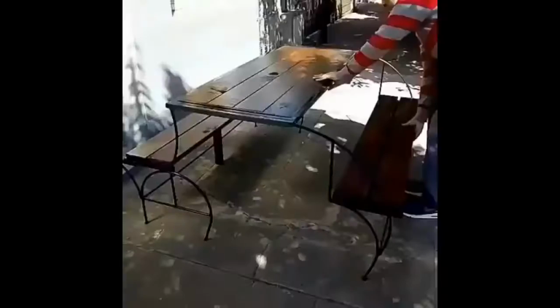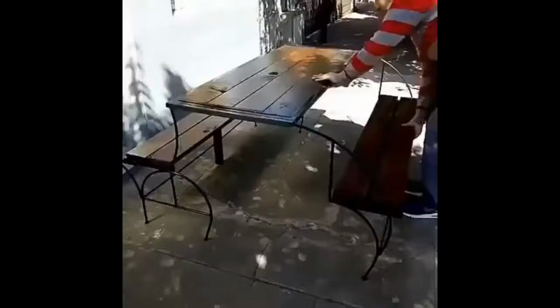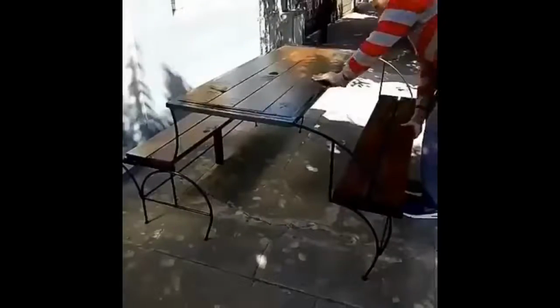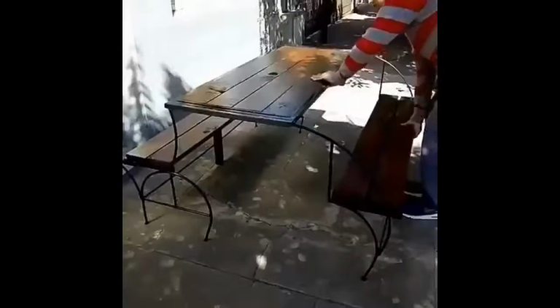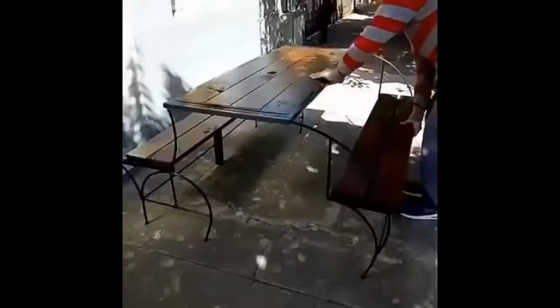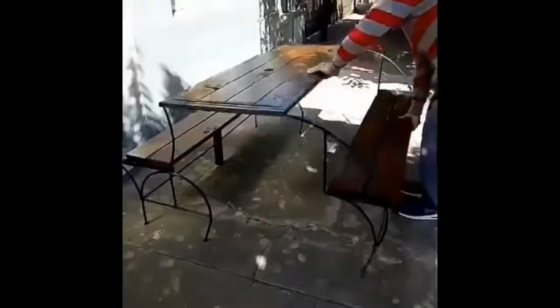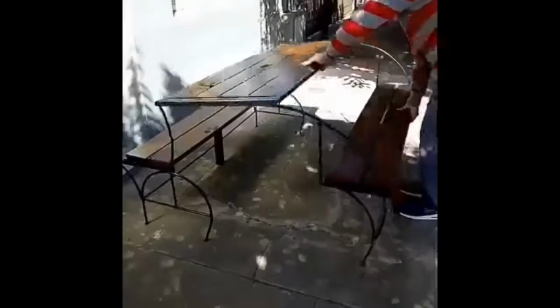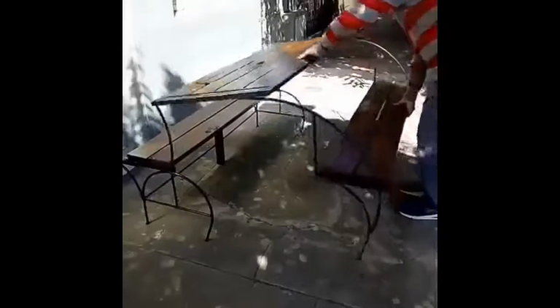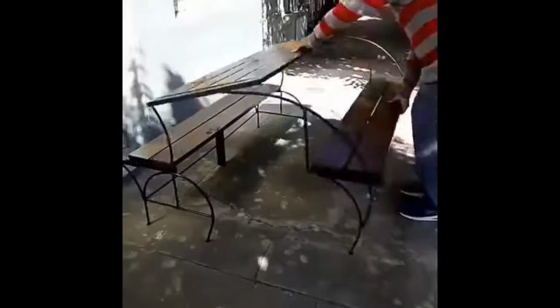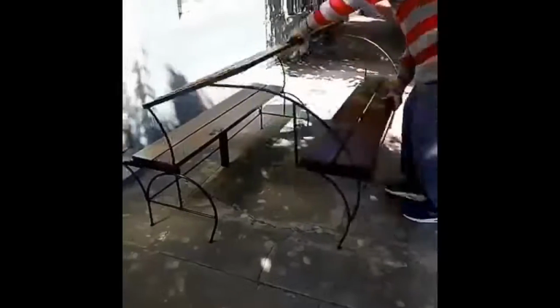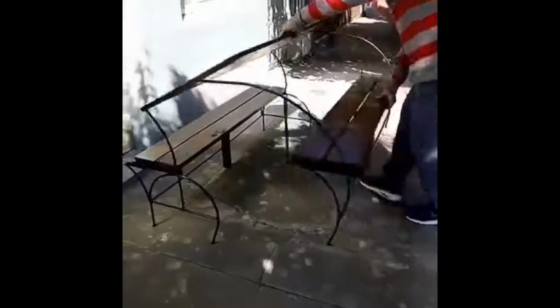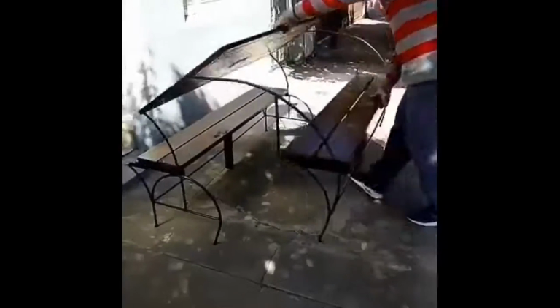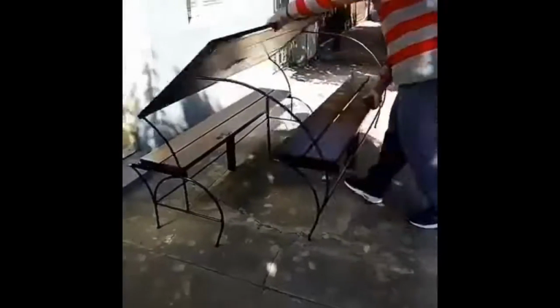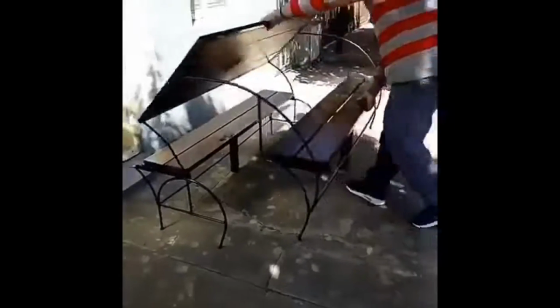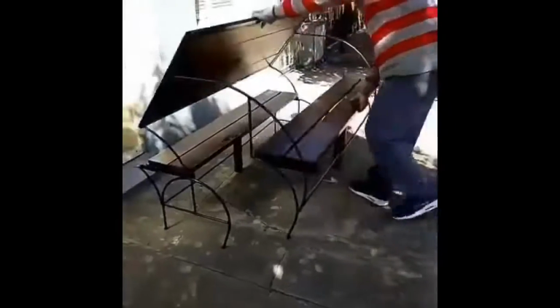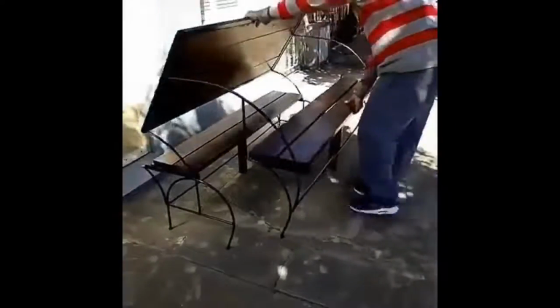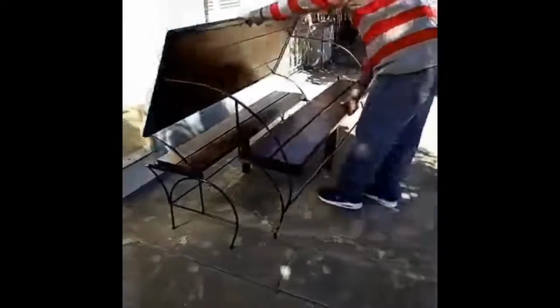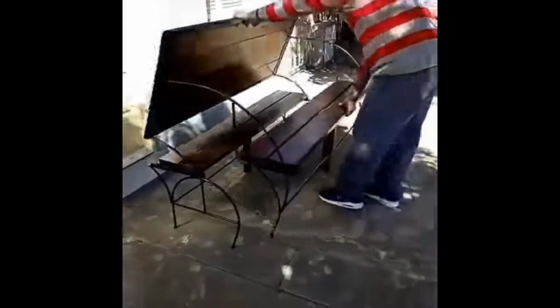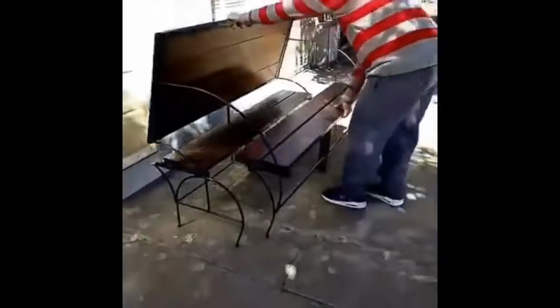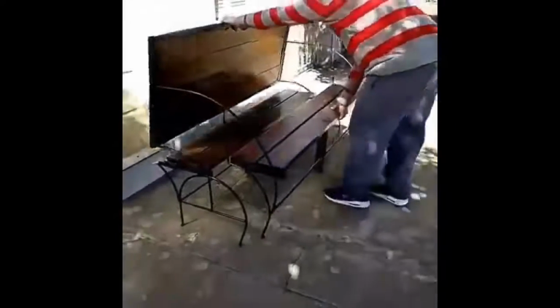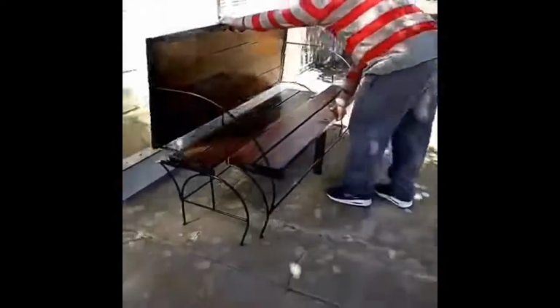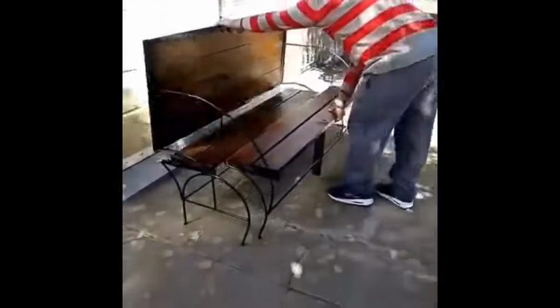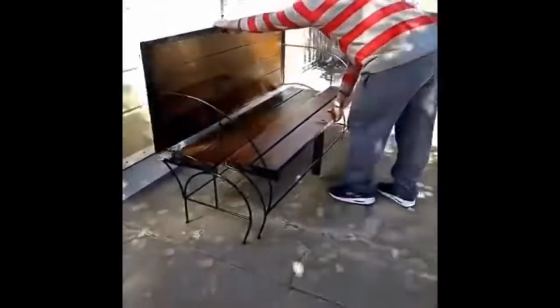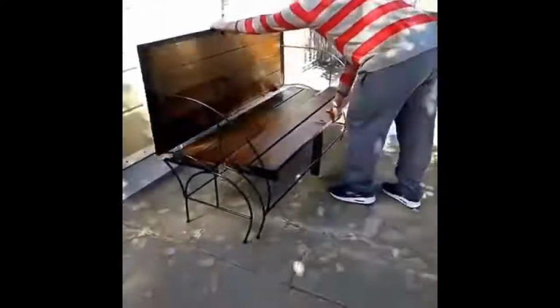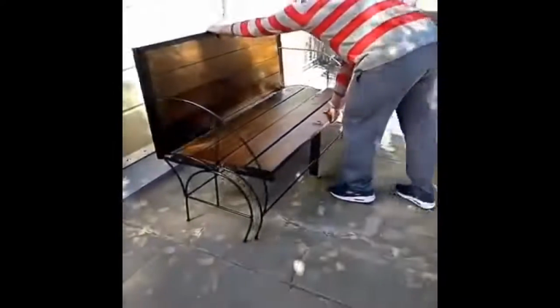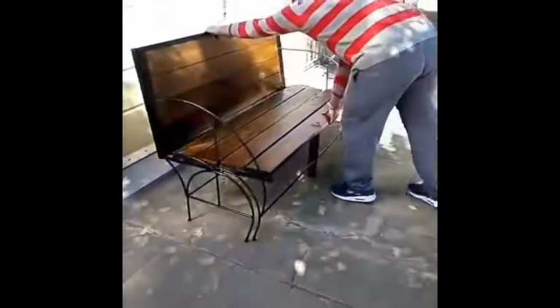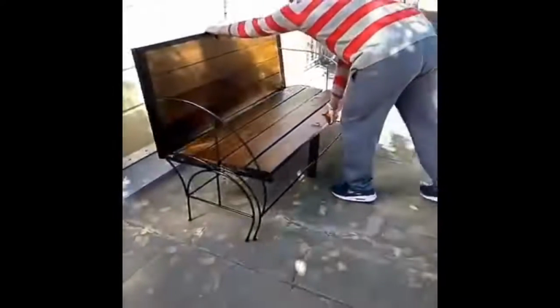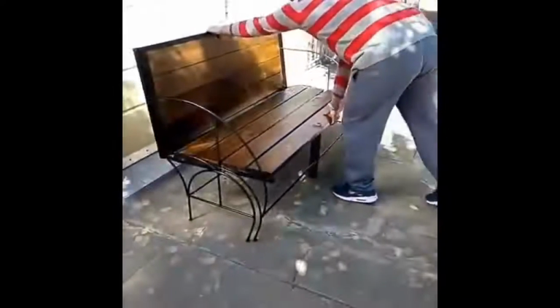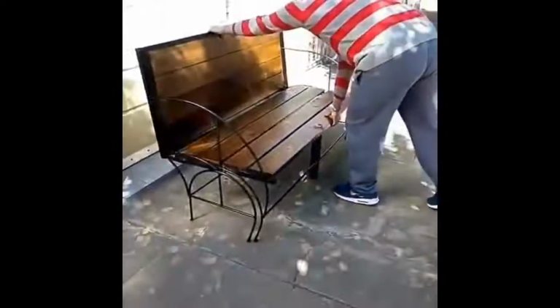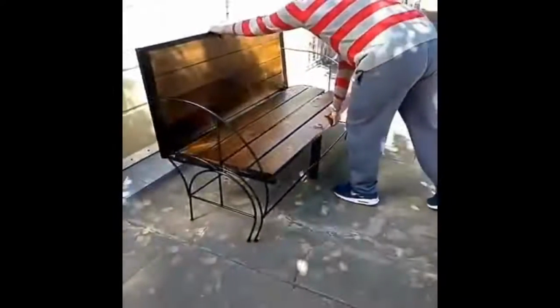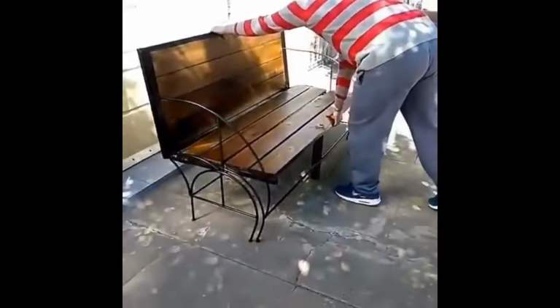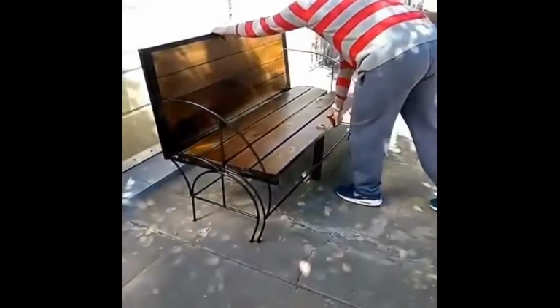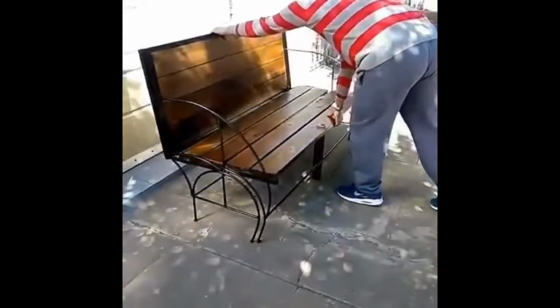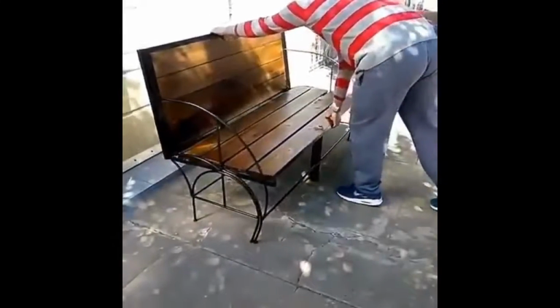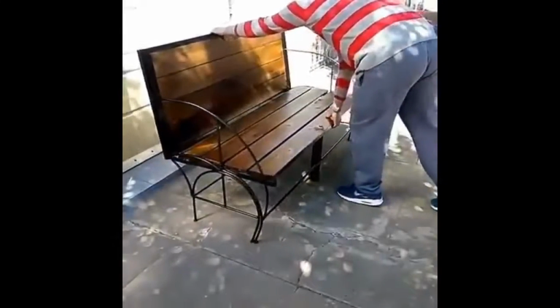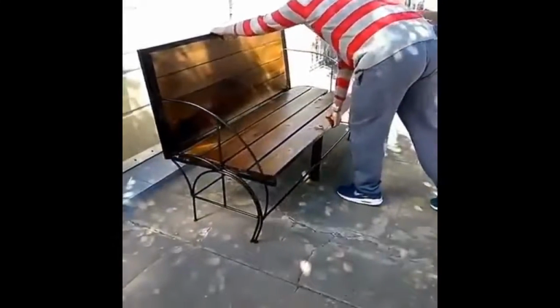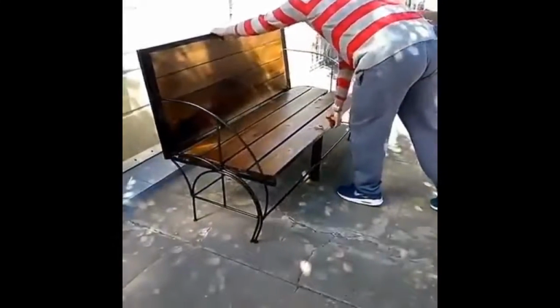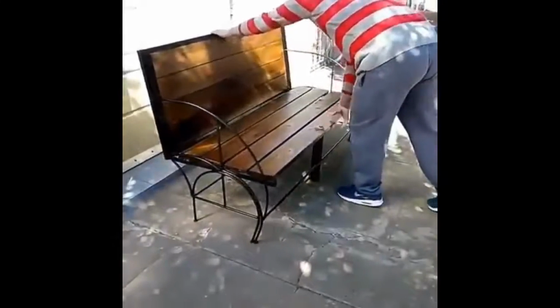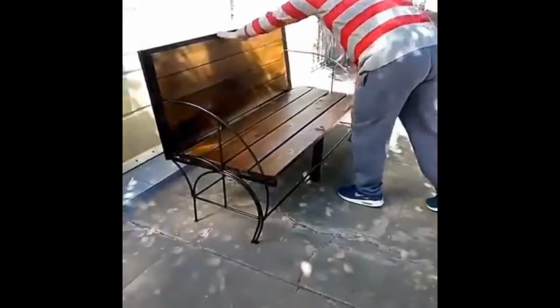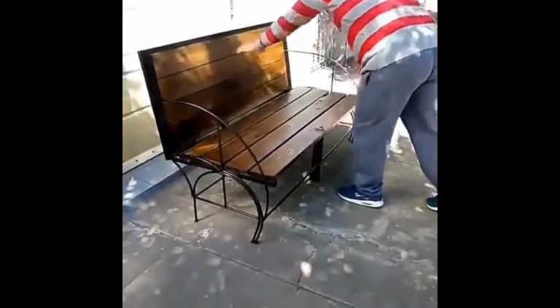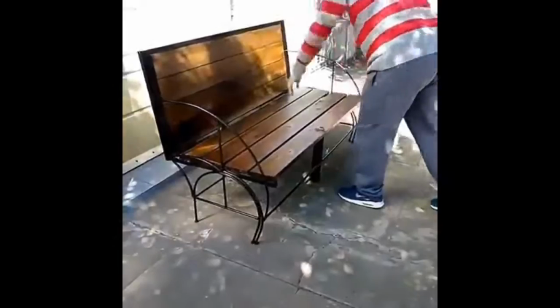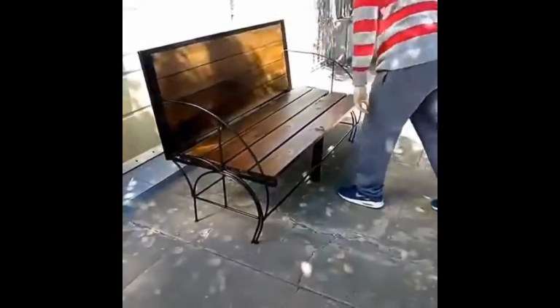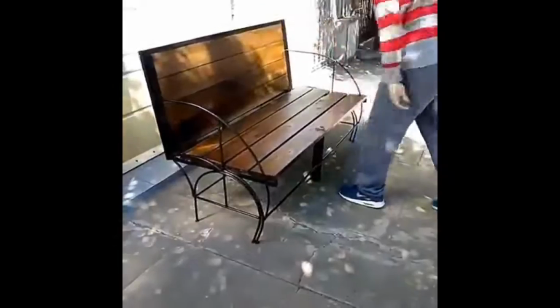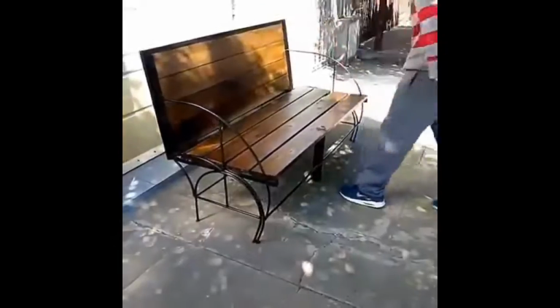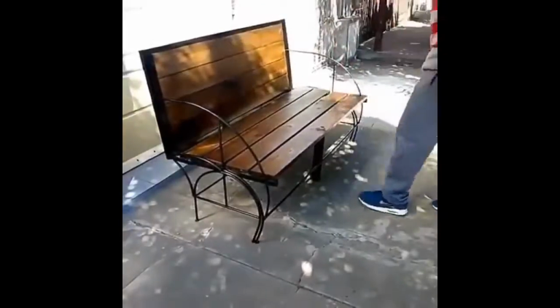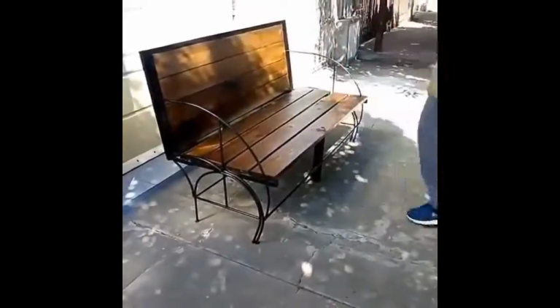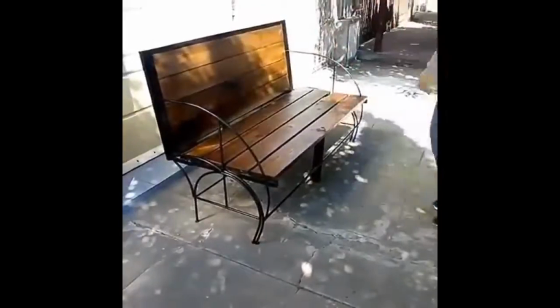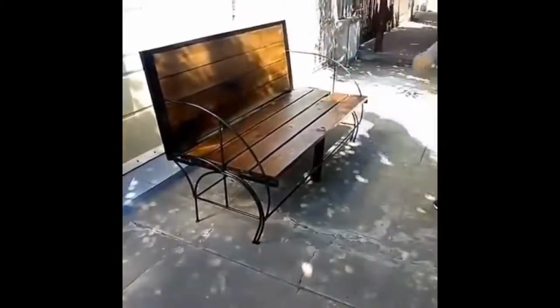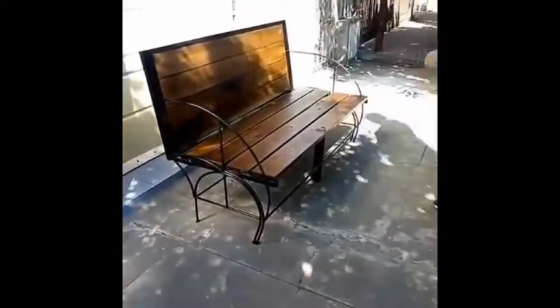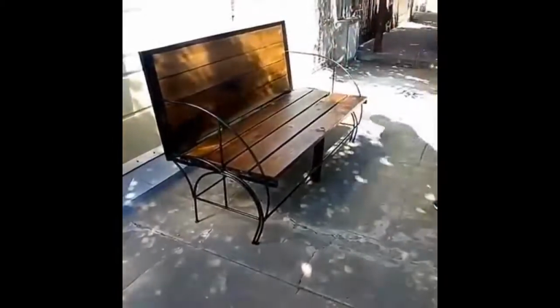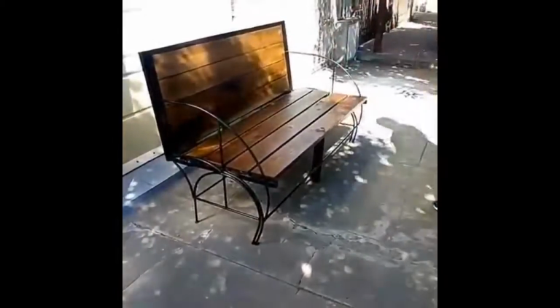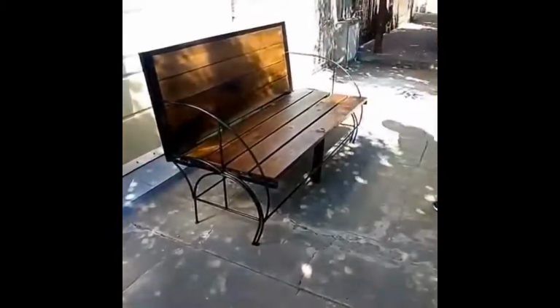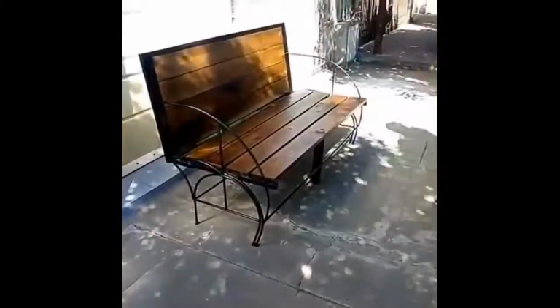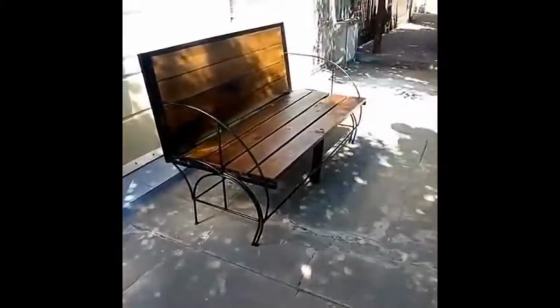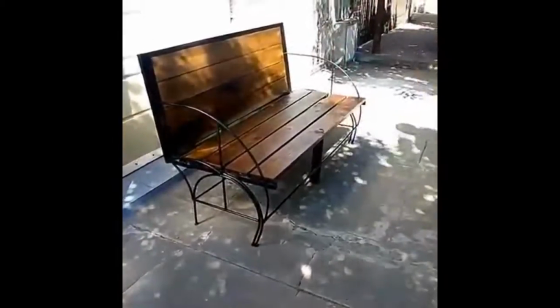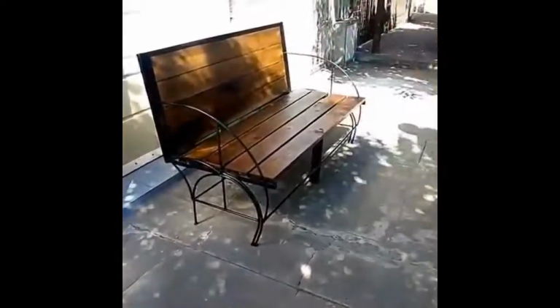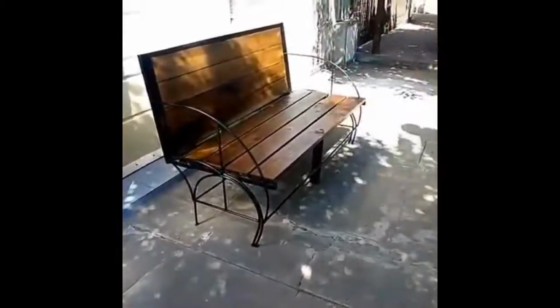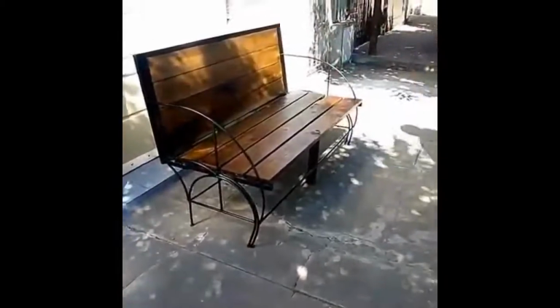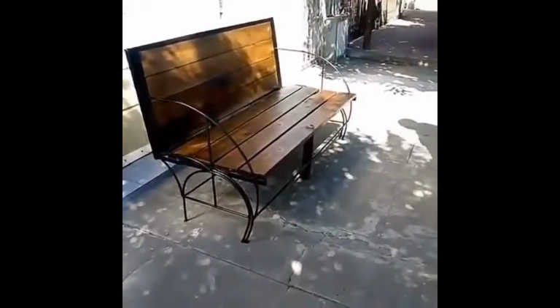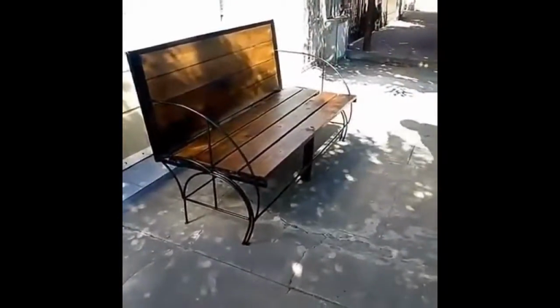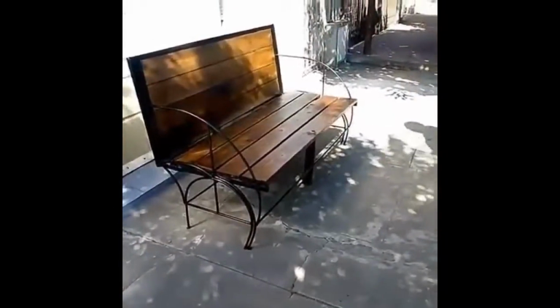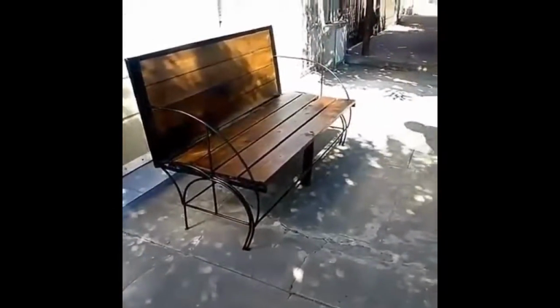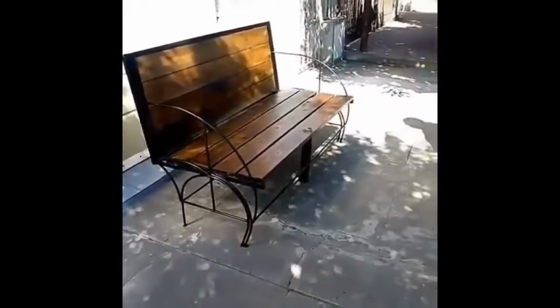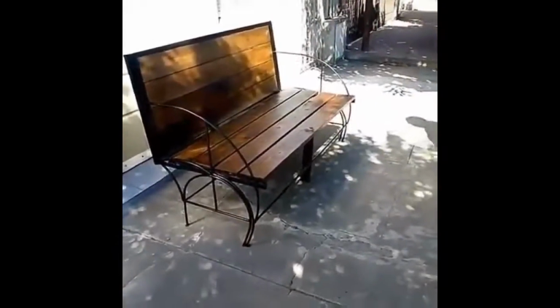Putting a table on the street can take a lot of space. A pretty cool innovation is one that lets you transform what looks like a regular bench into a table with seats.